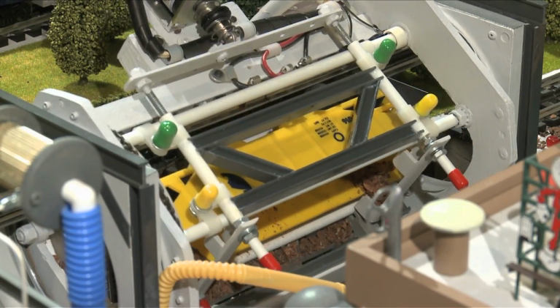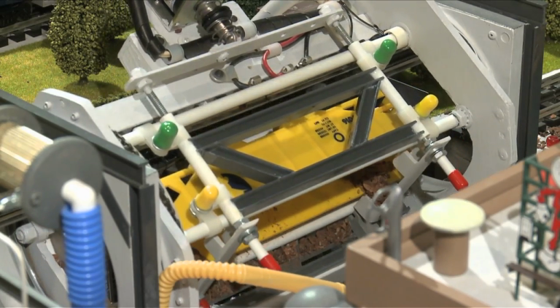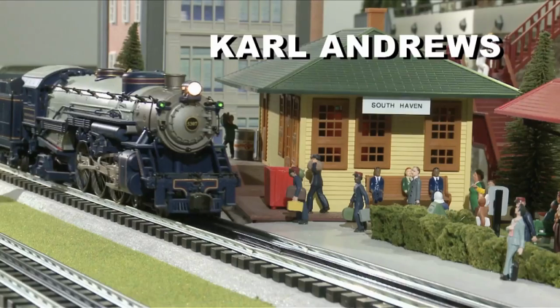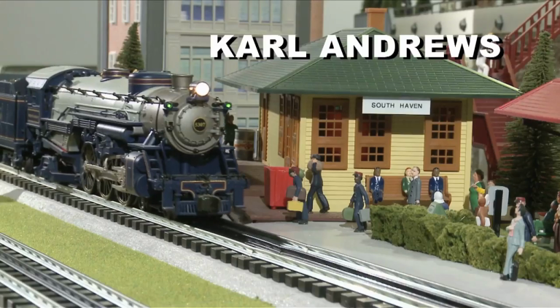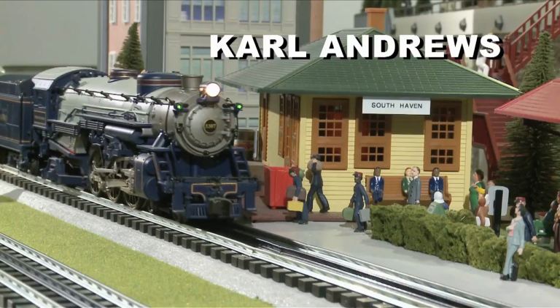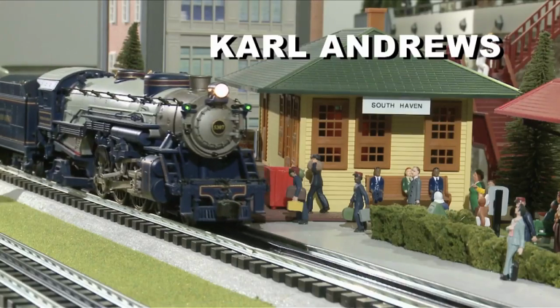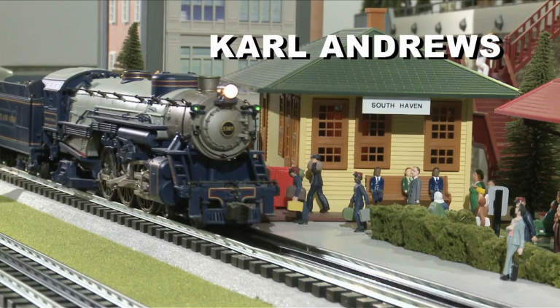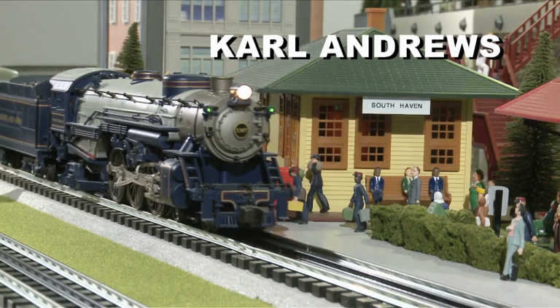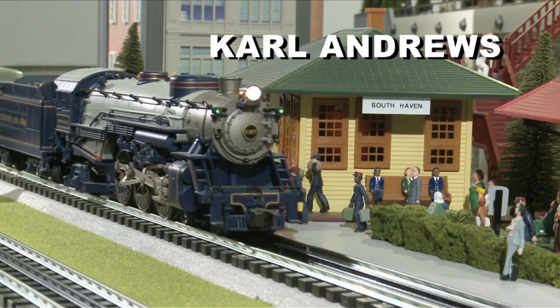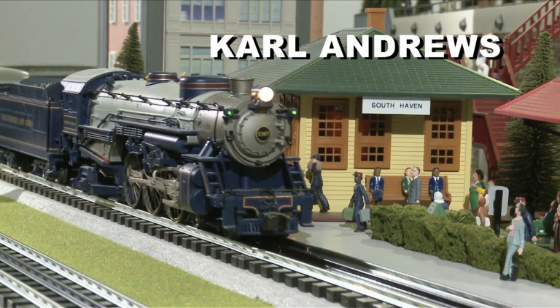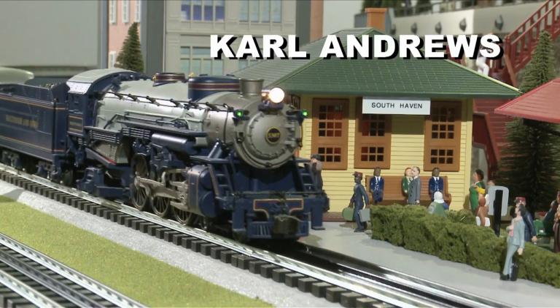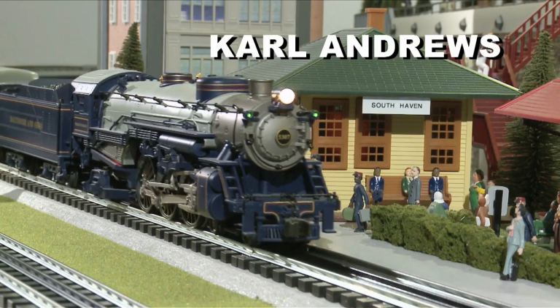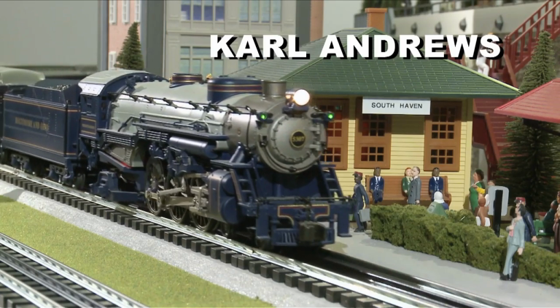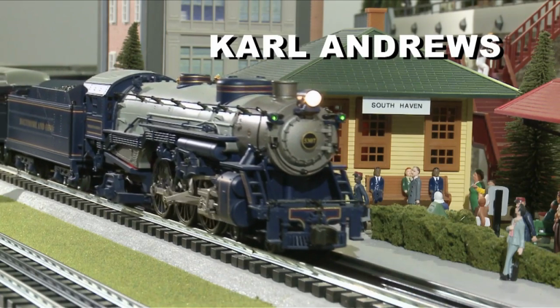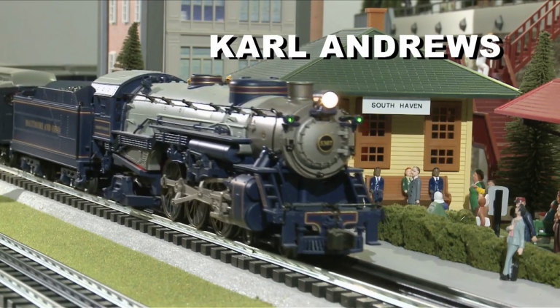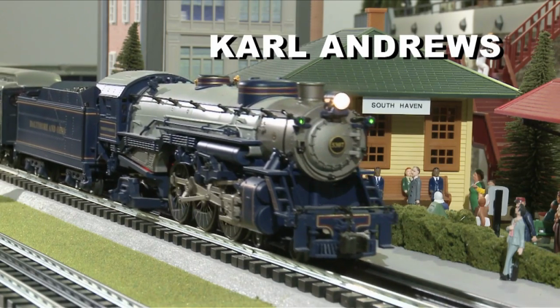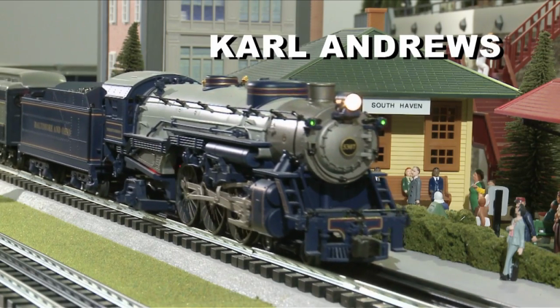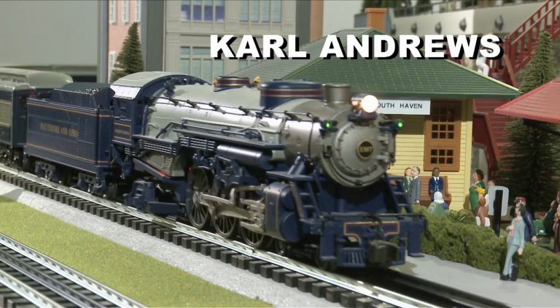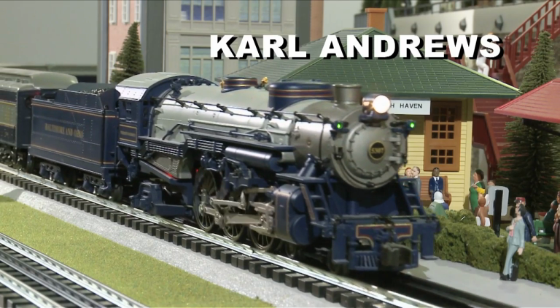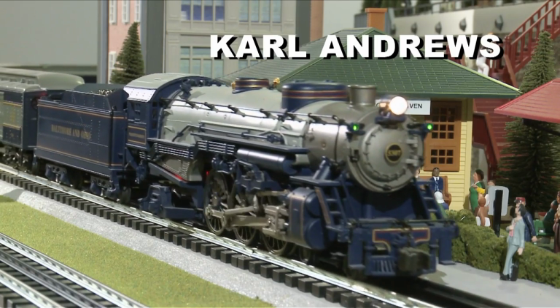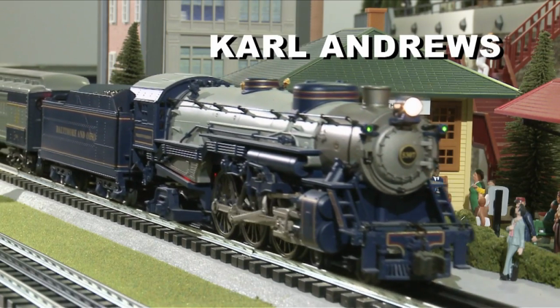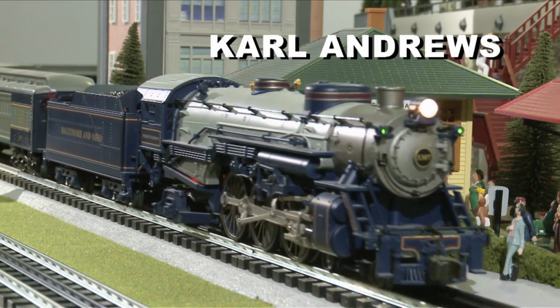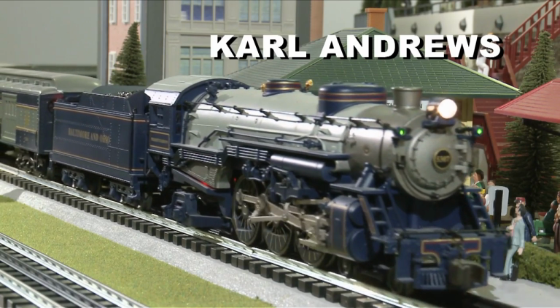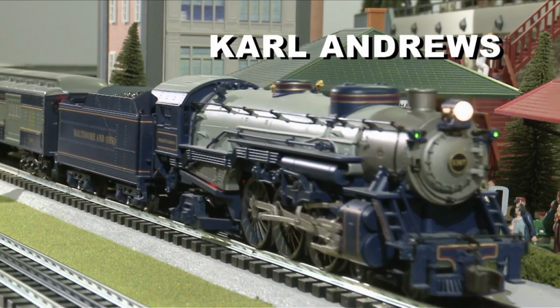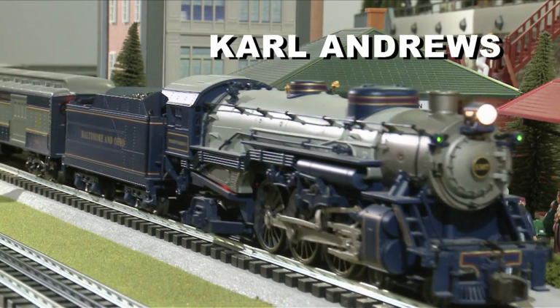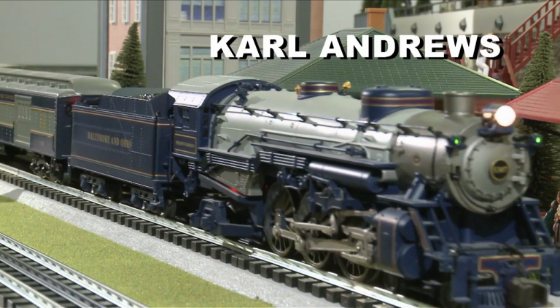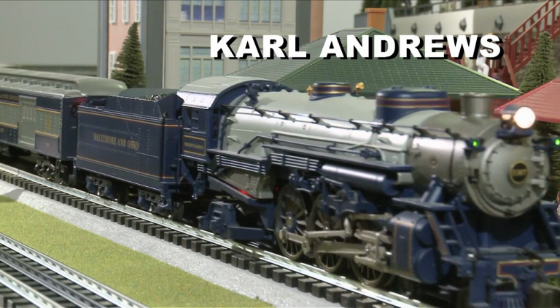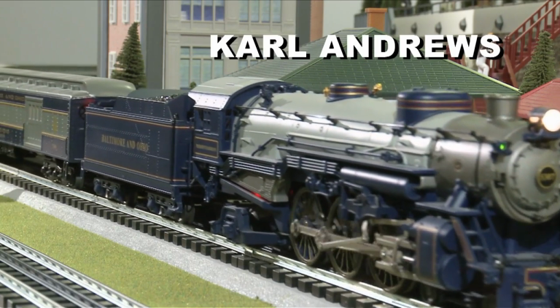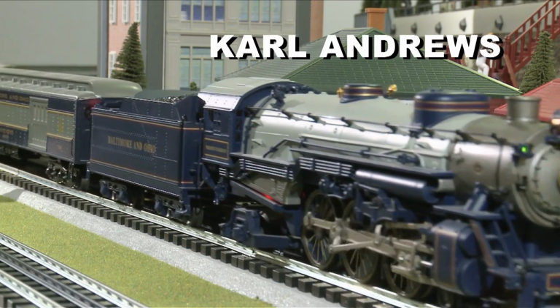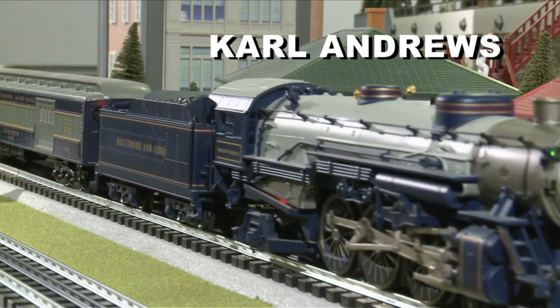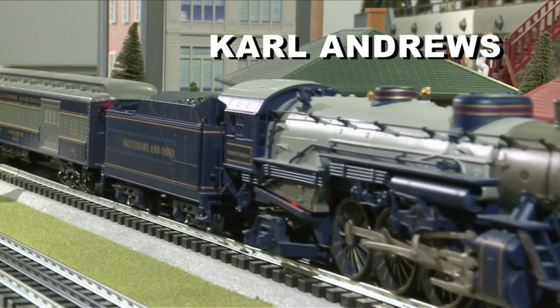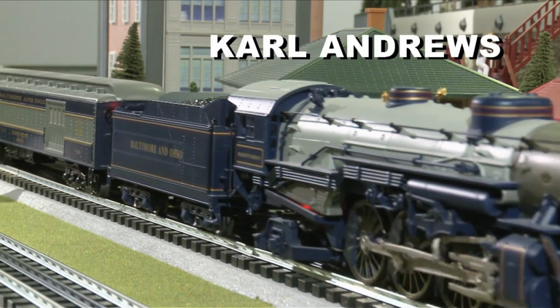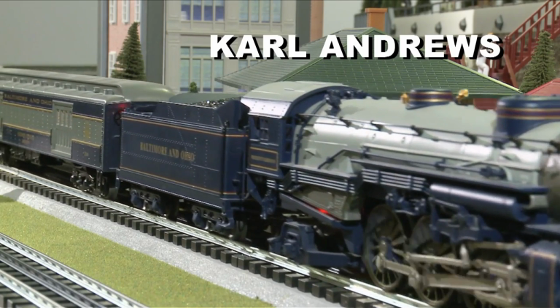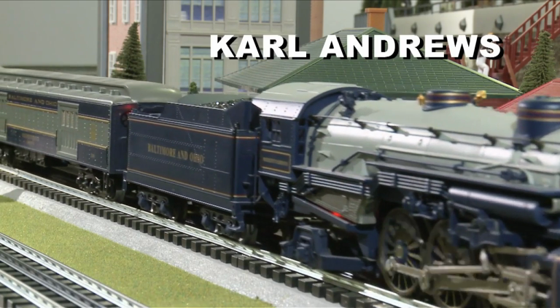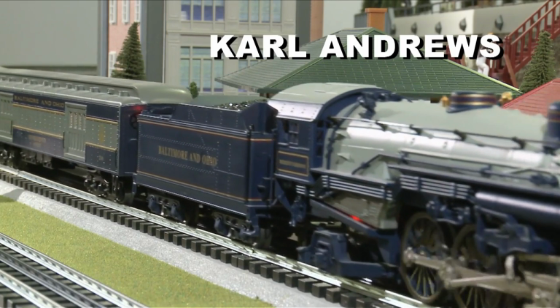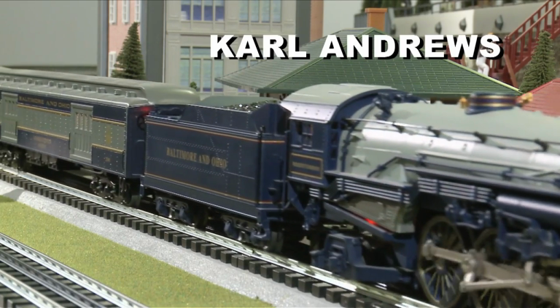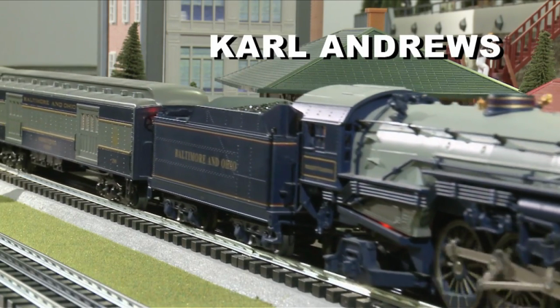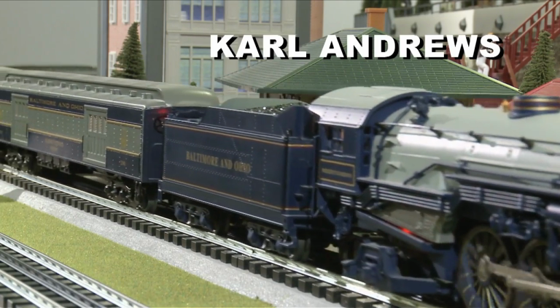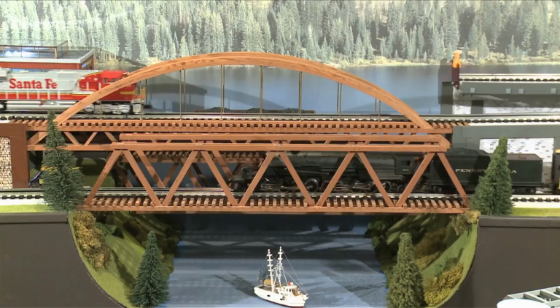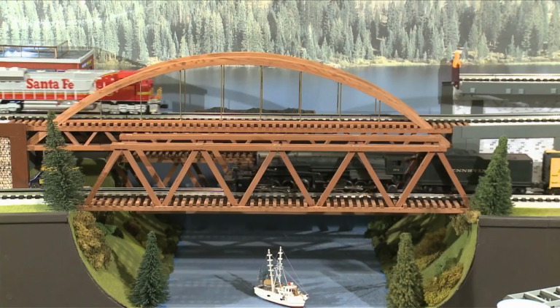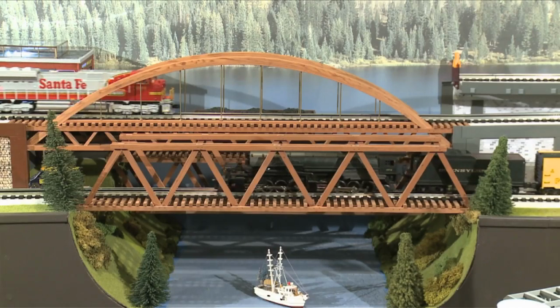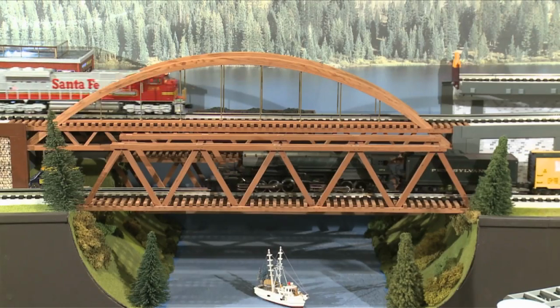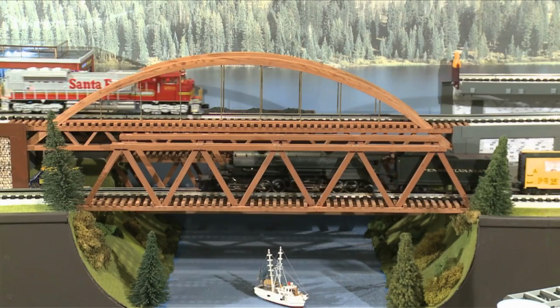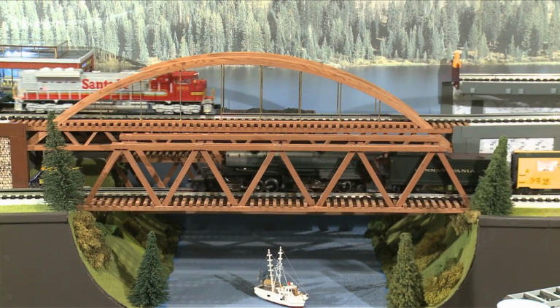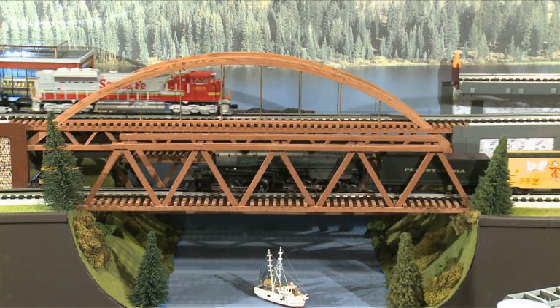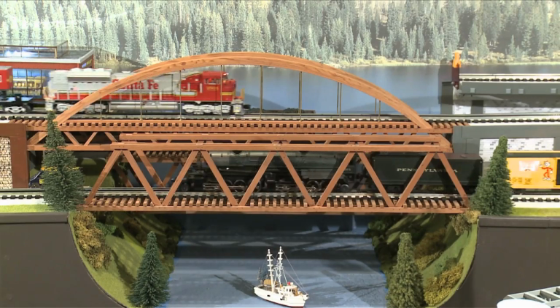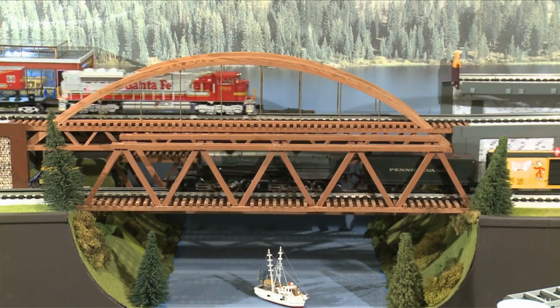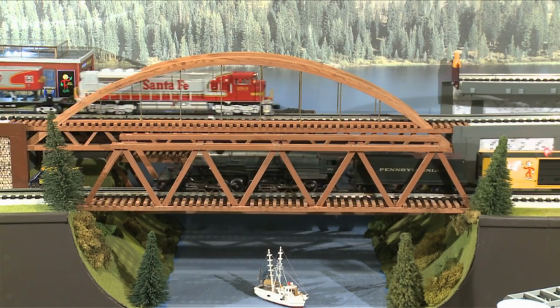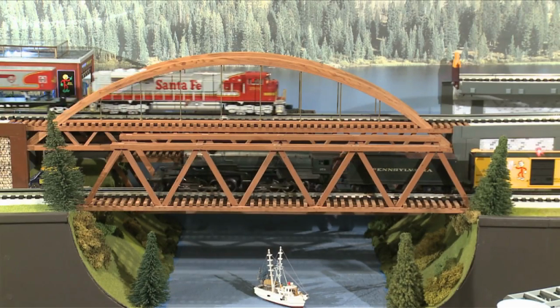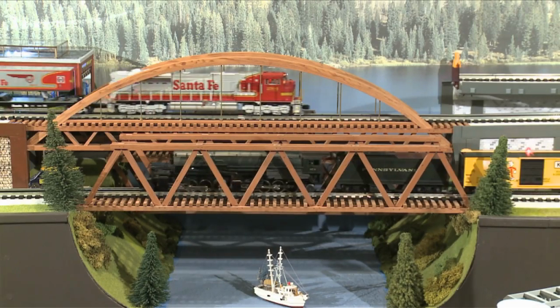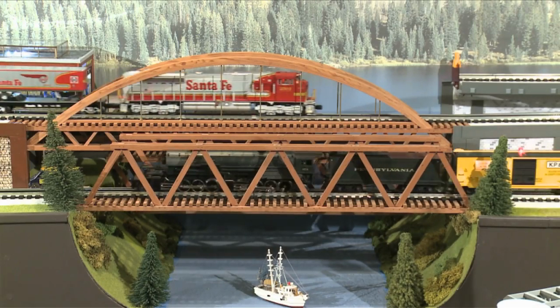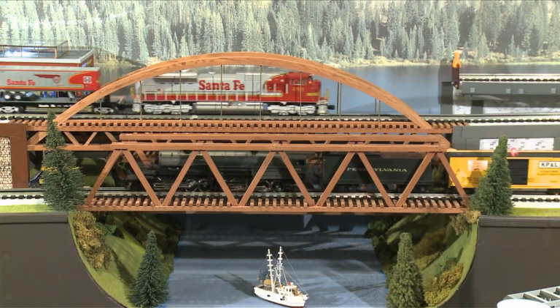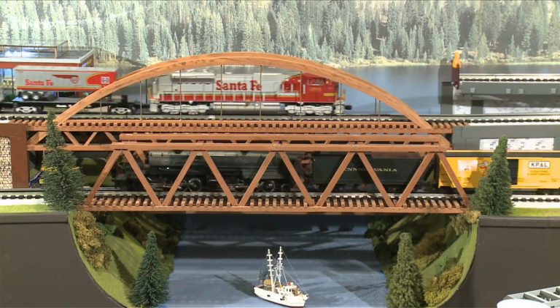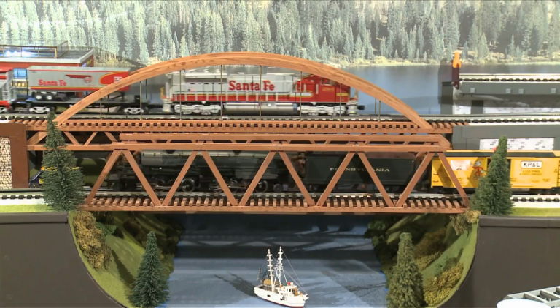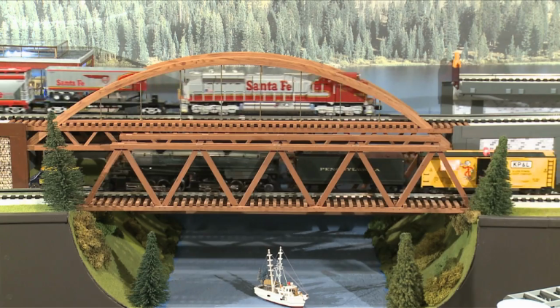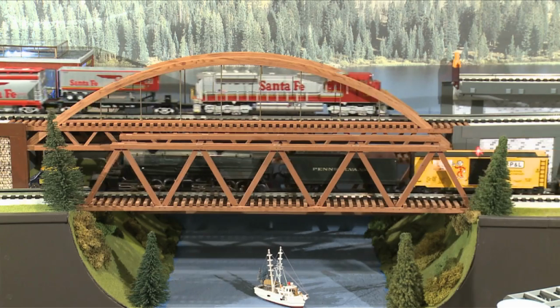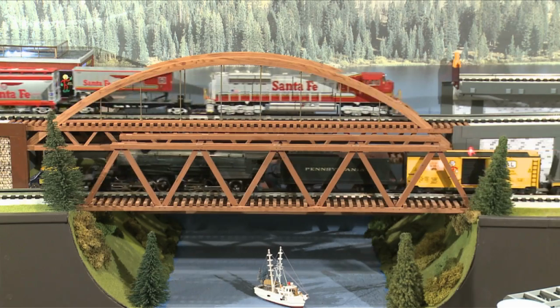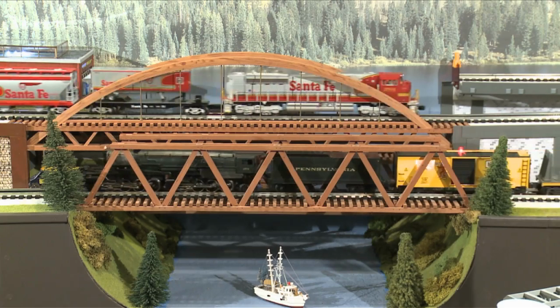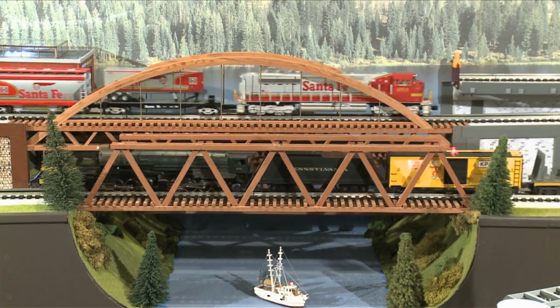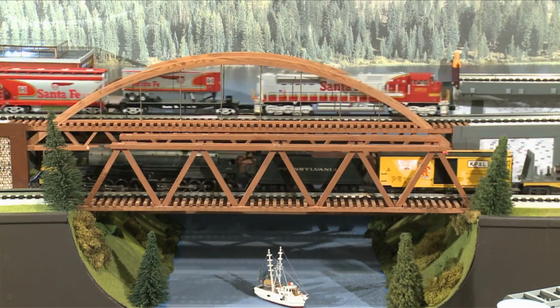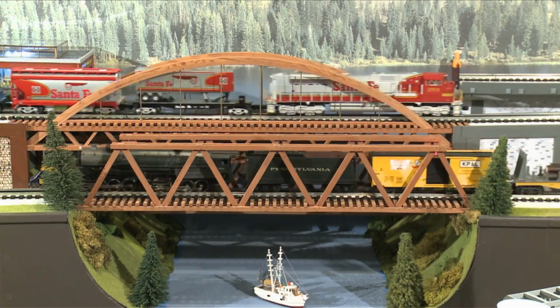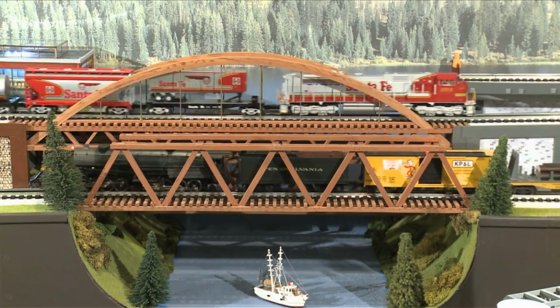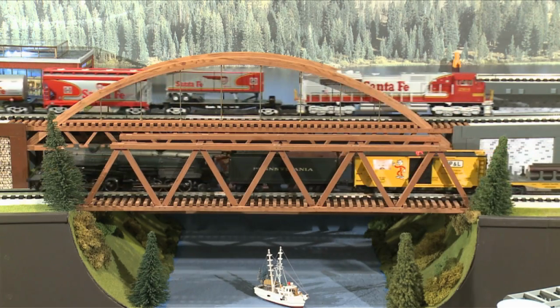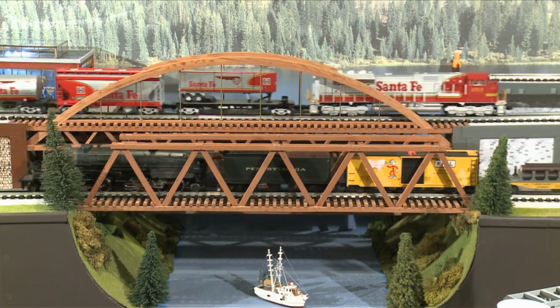Carl Andrews, a retired electrical engineer, shows off his multi-level O-Gauge layout.